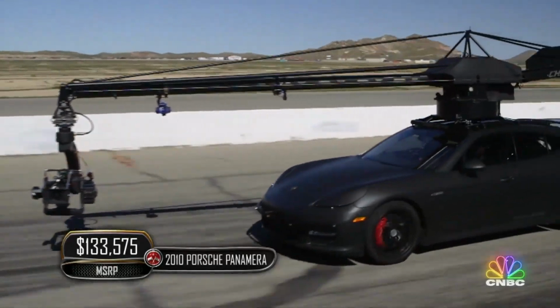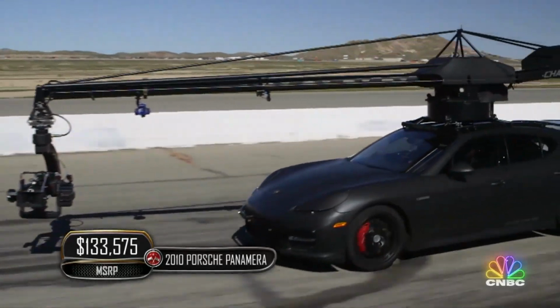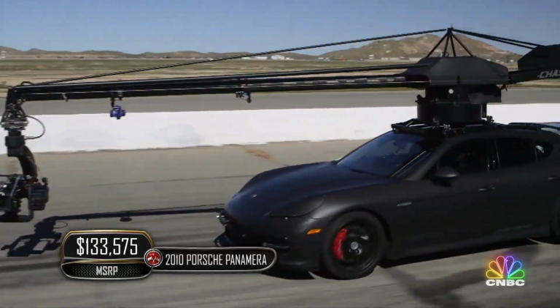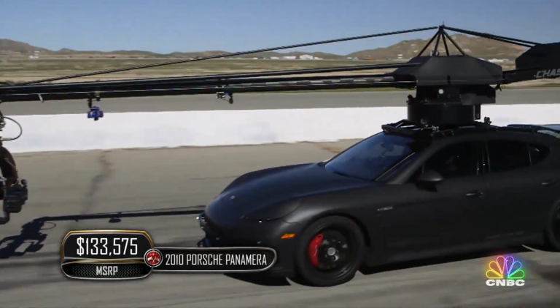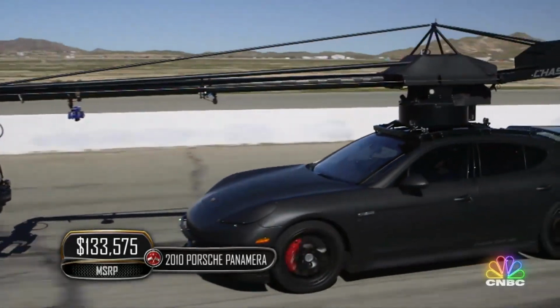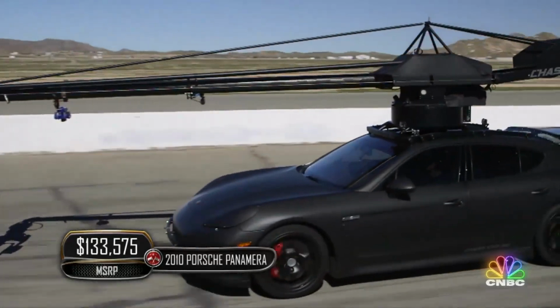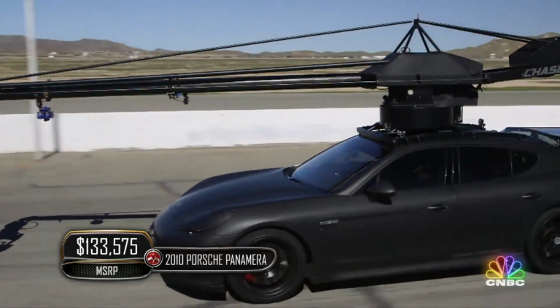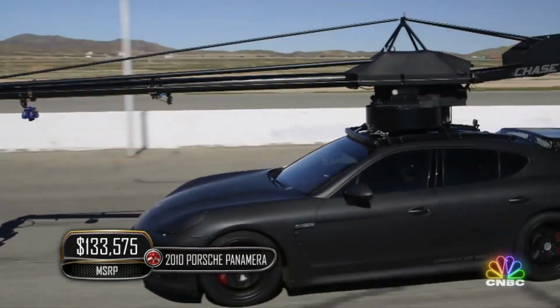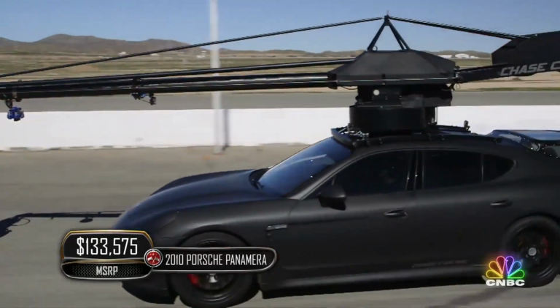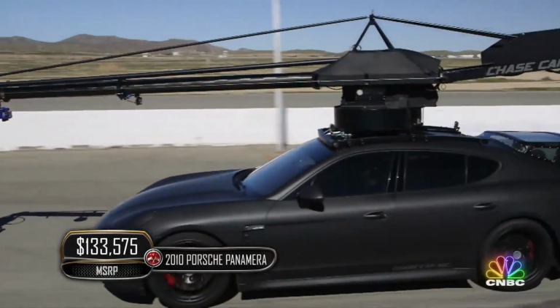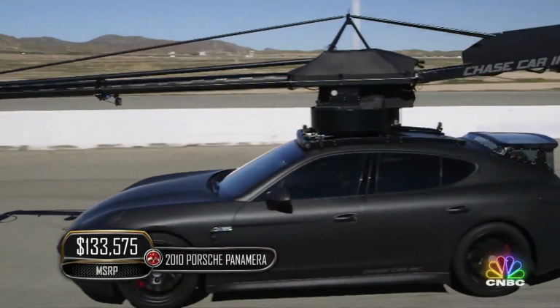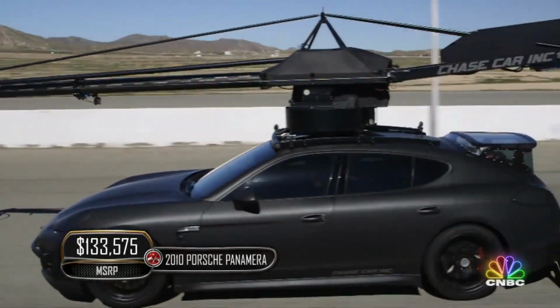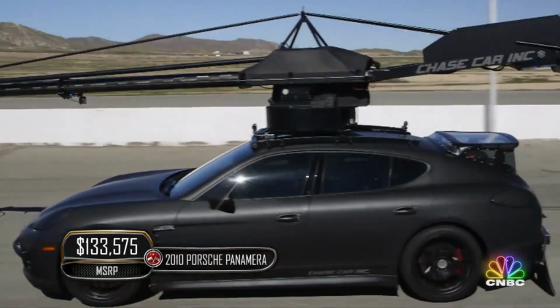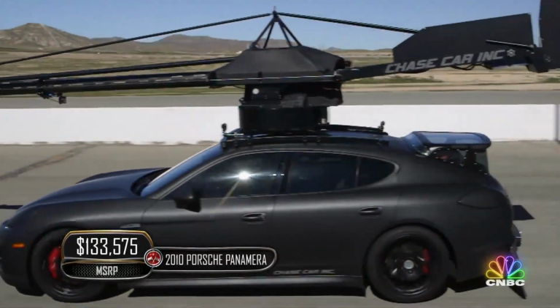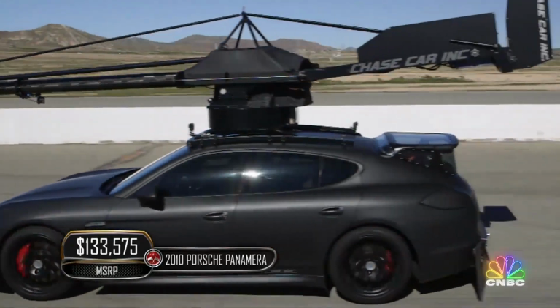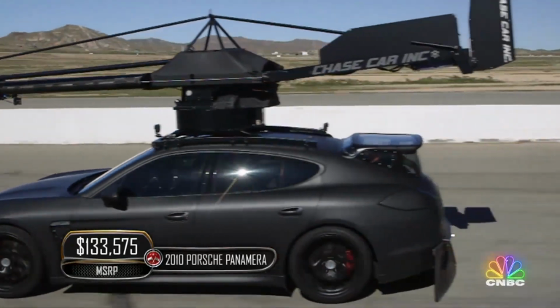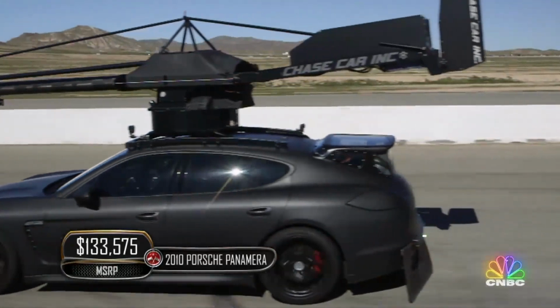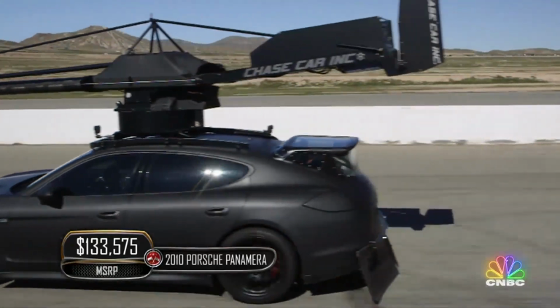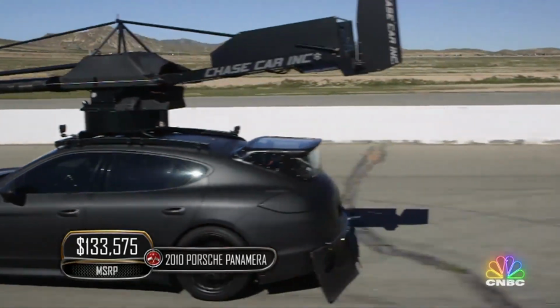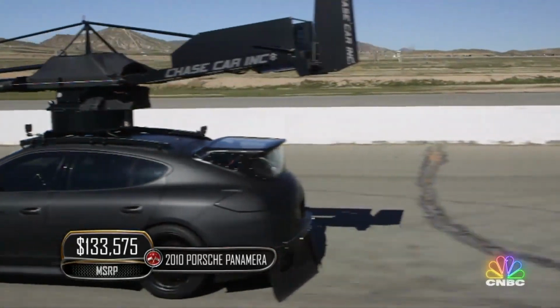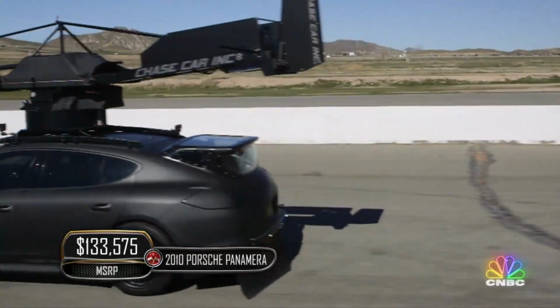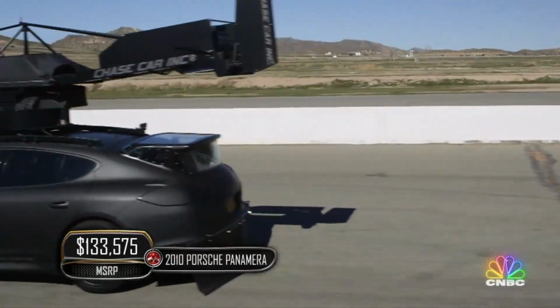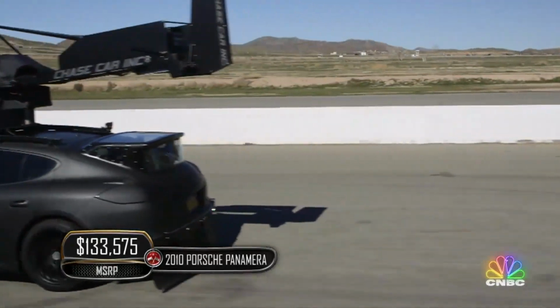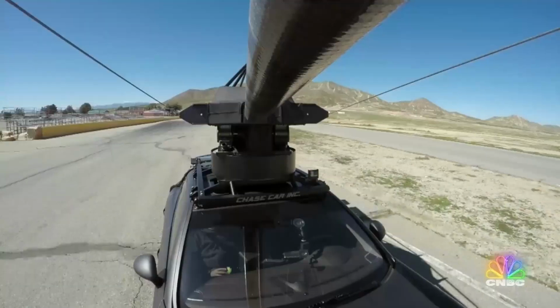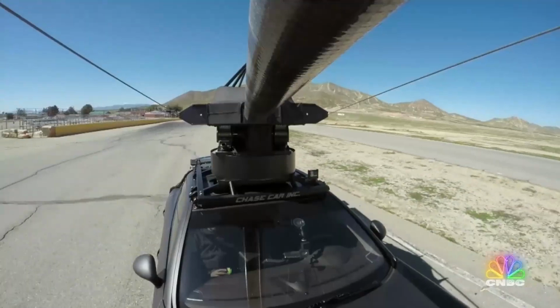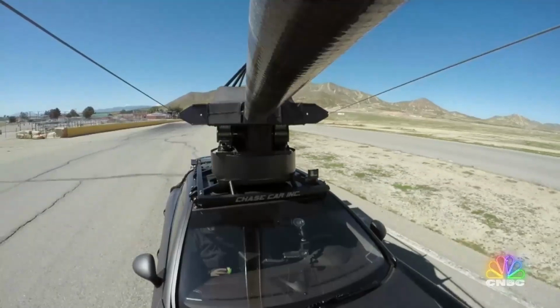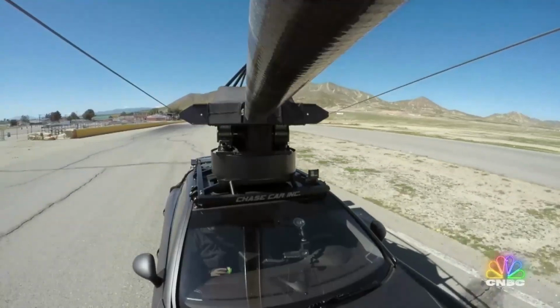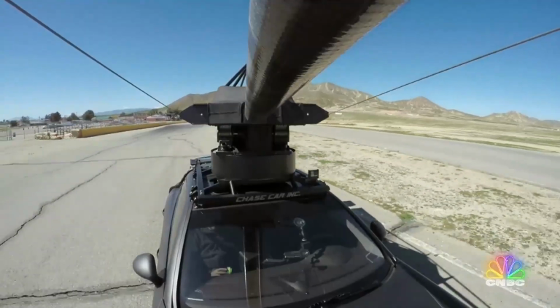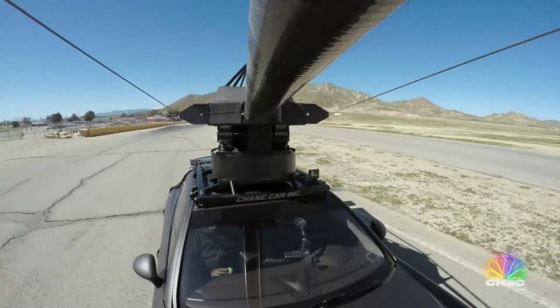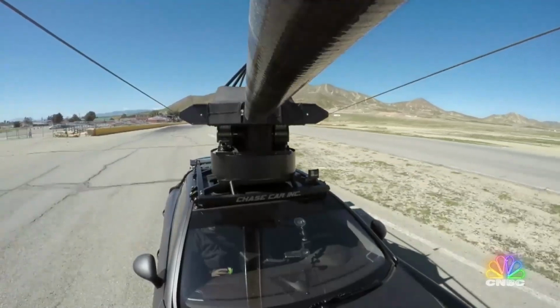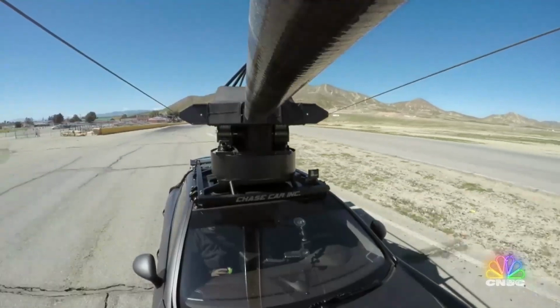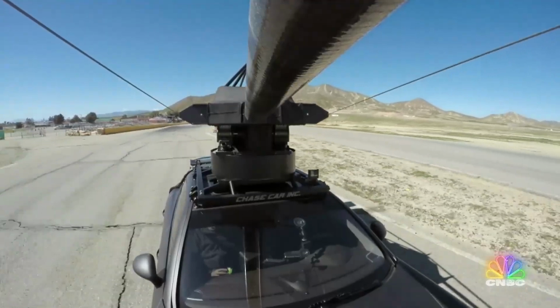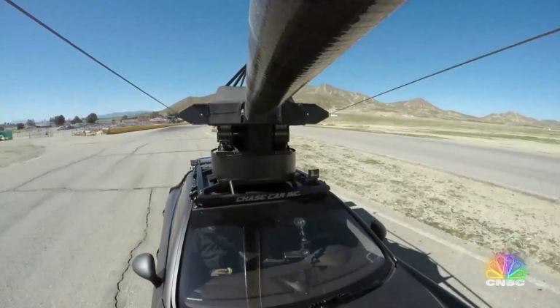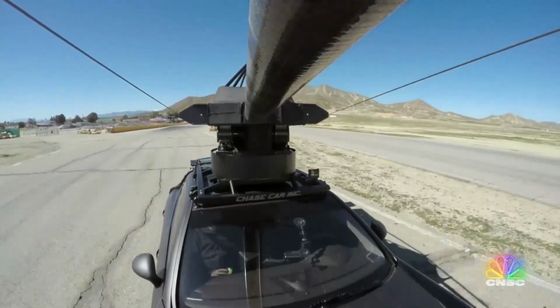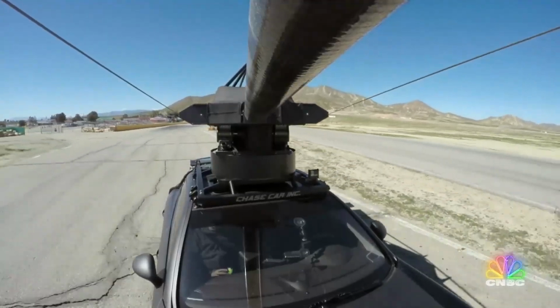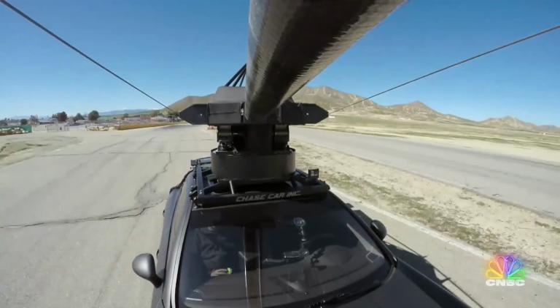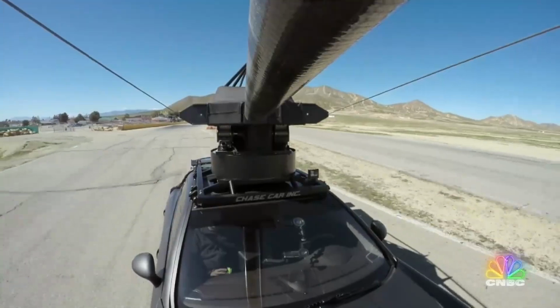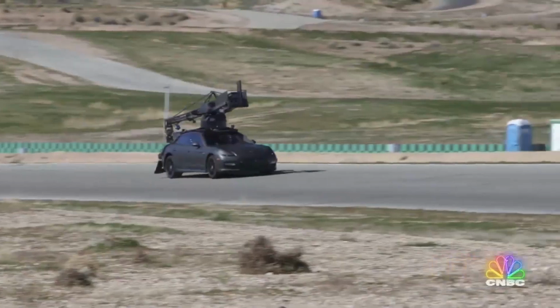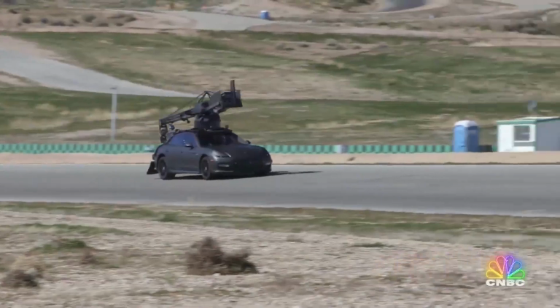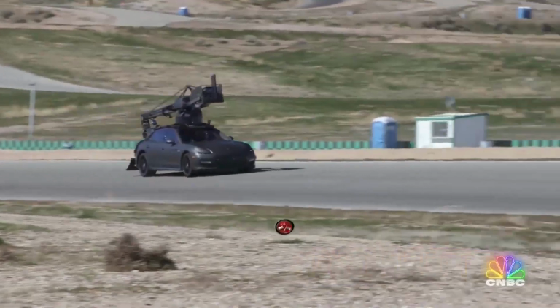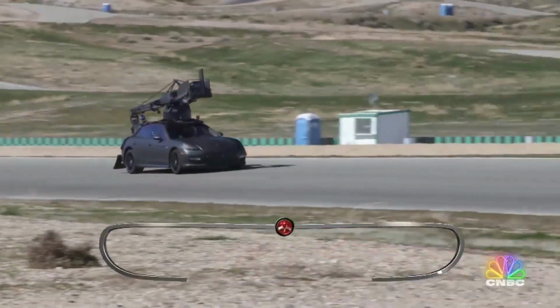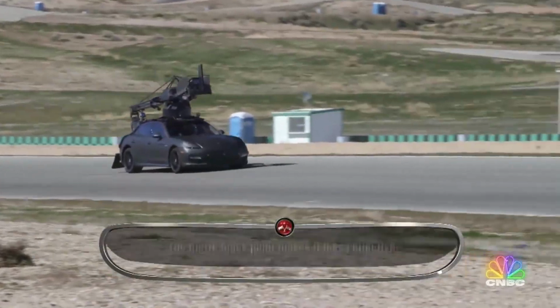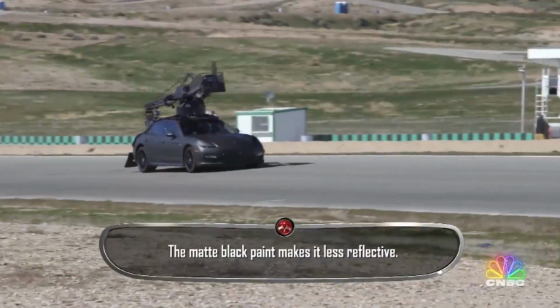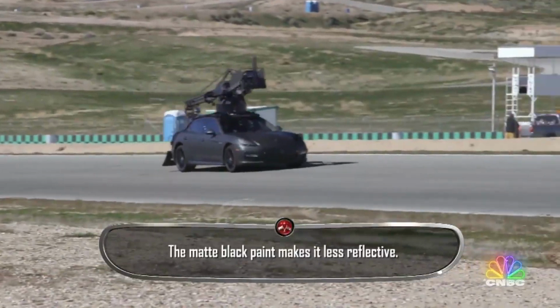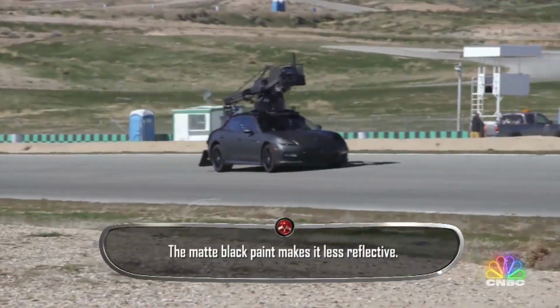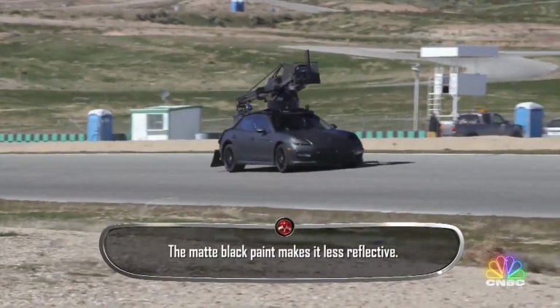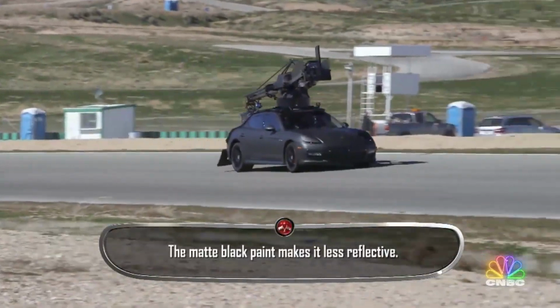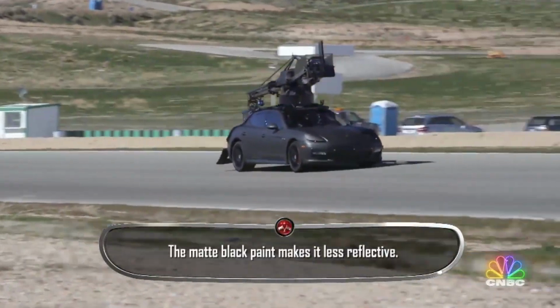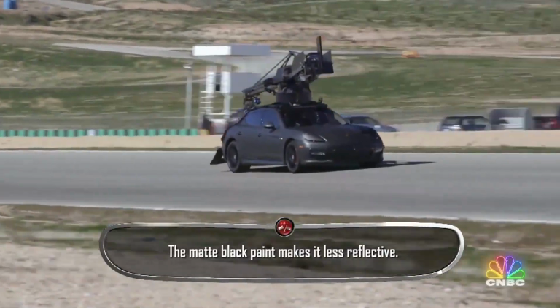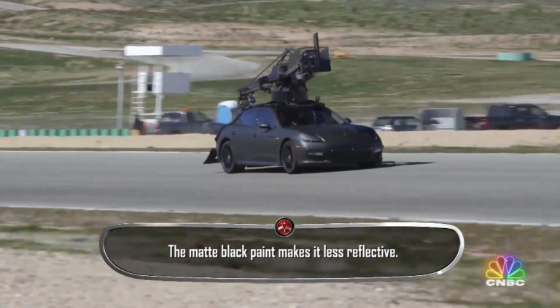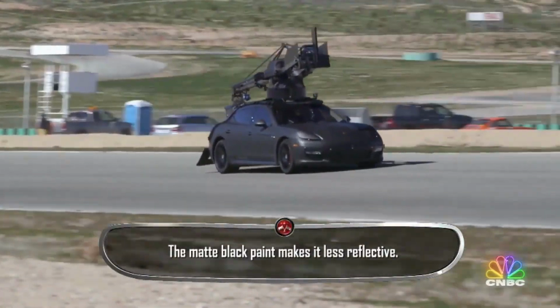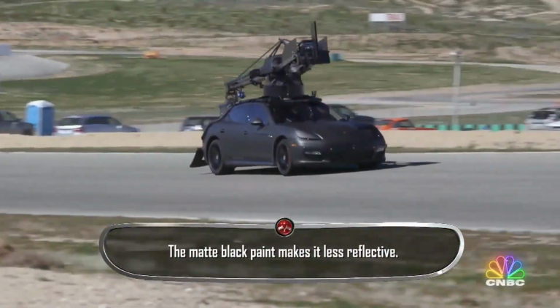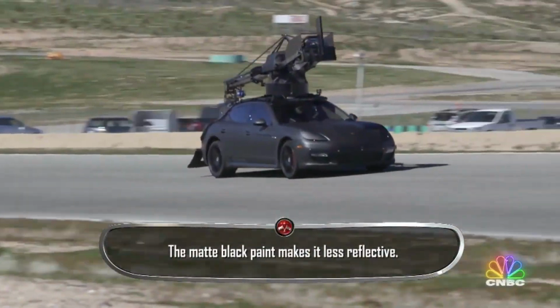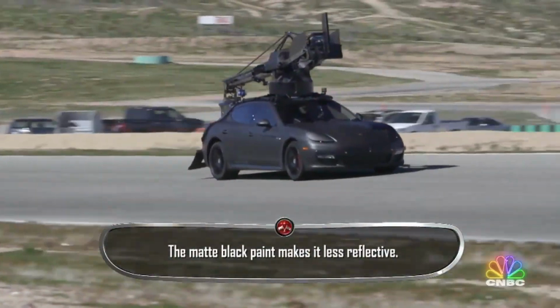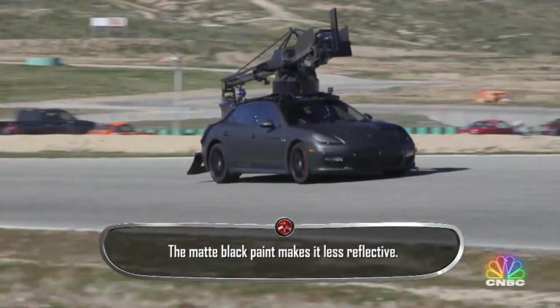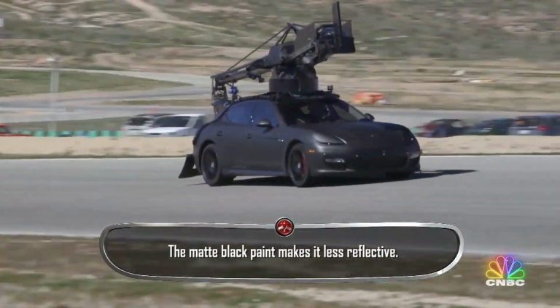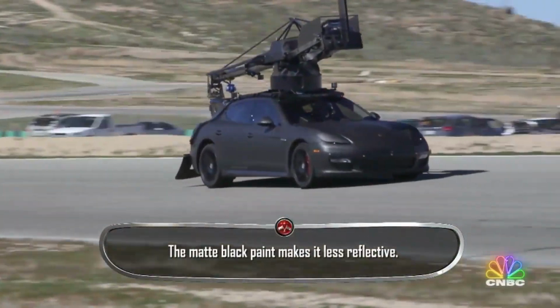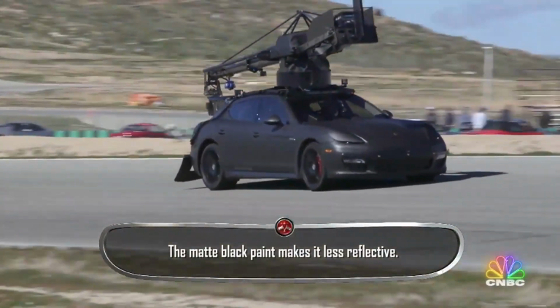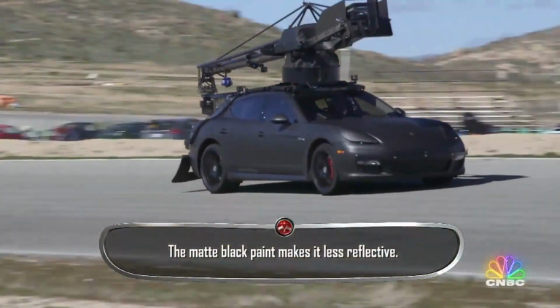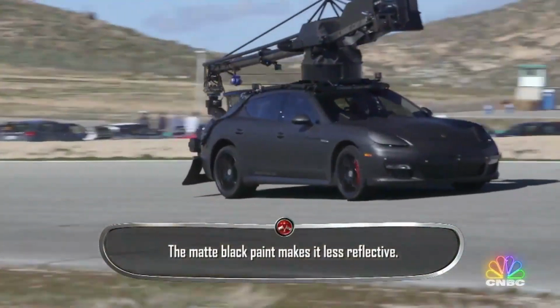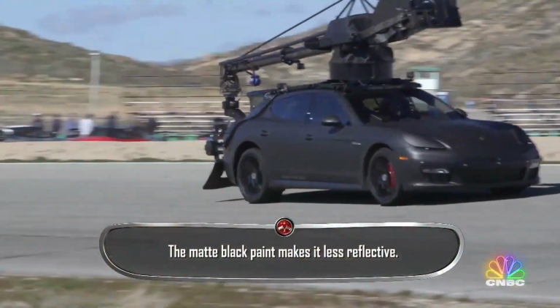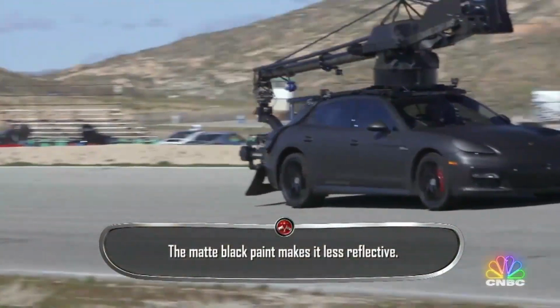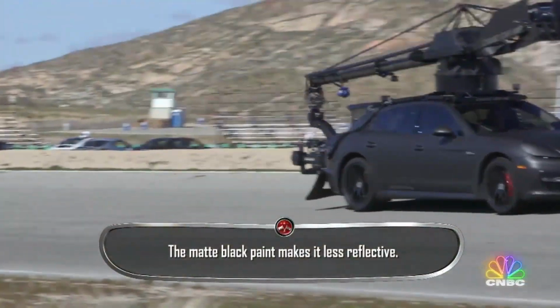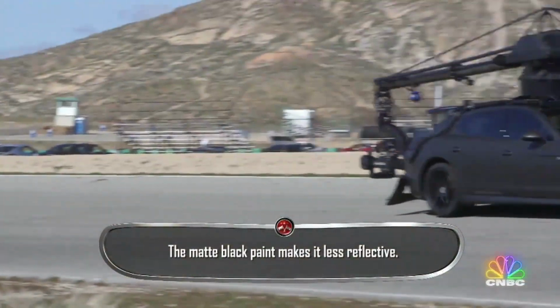Panamera is the king of the high-speed camera cars. It's an amazing piece of equipment. It's the only one of its kind, isn't it? That's correct. So we're pretty lucky to get this.